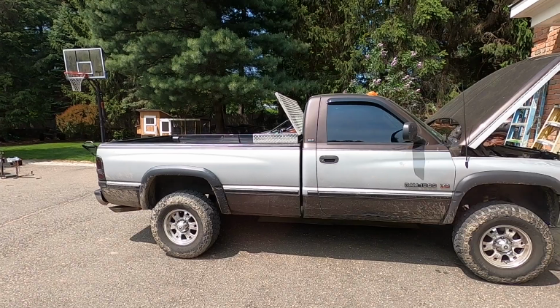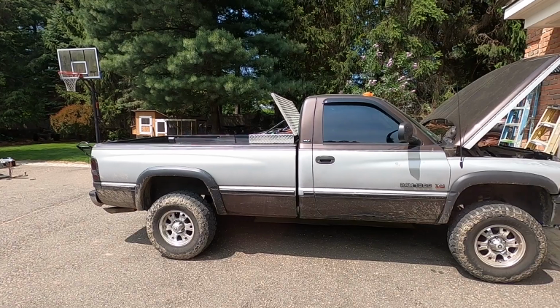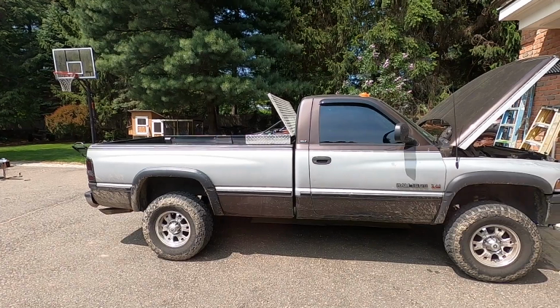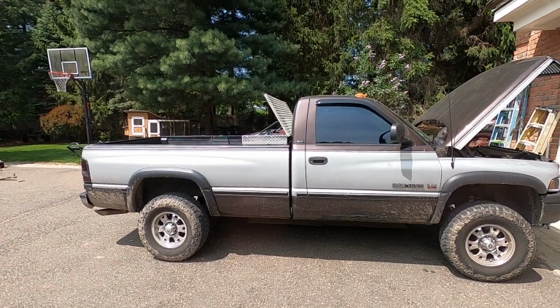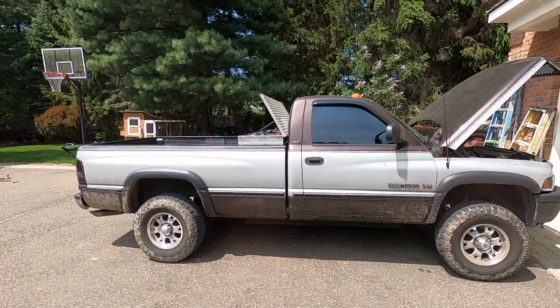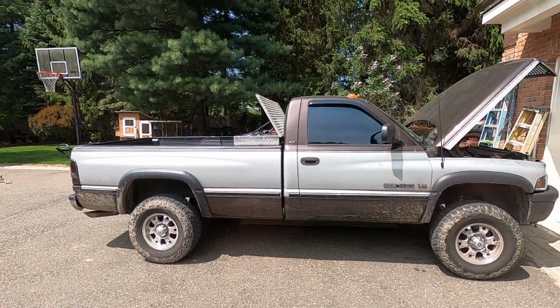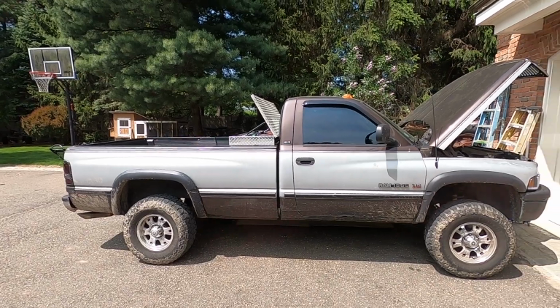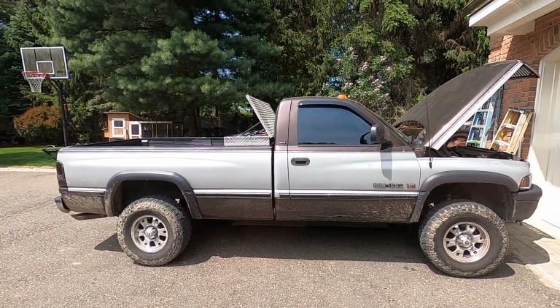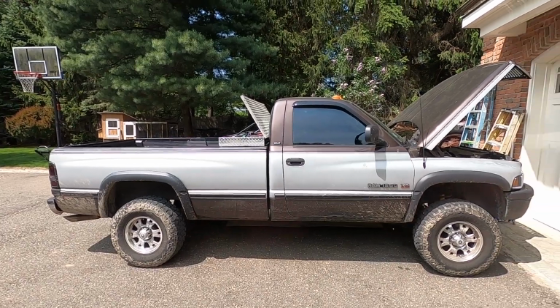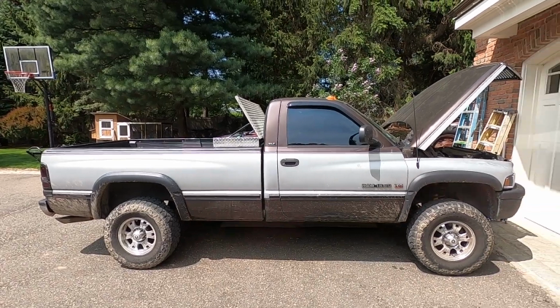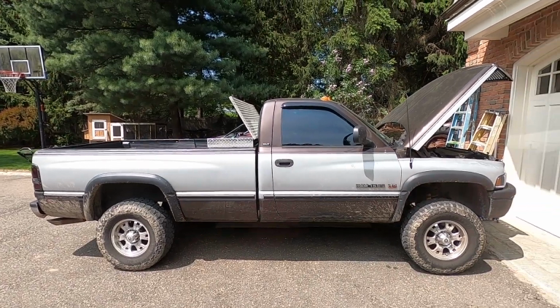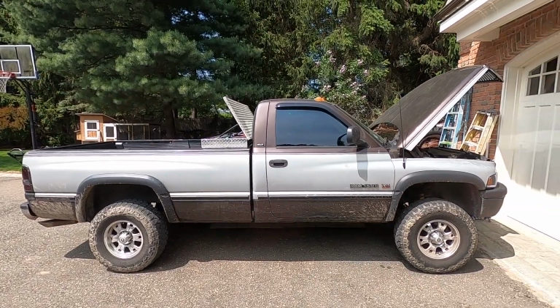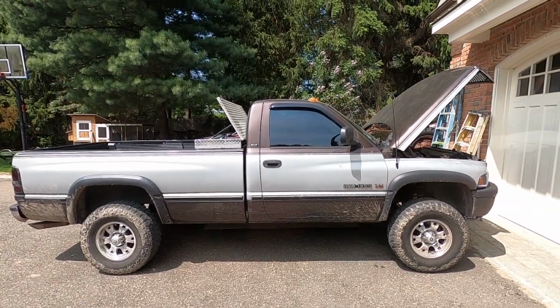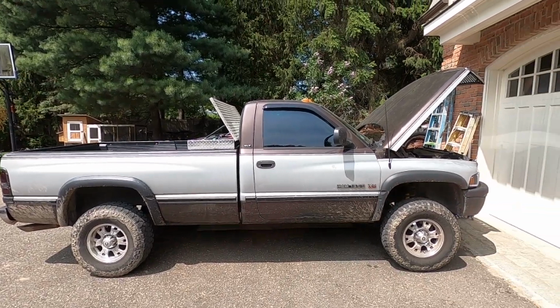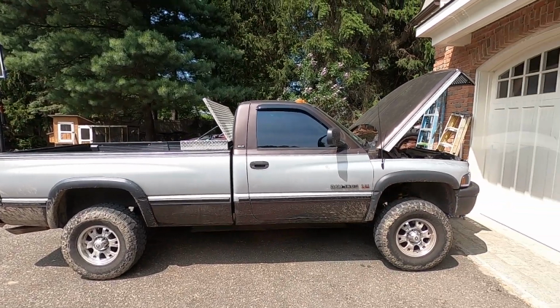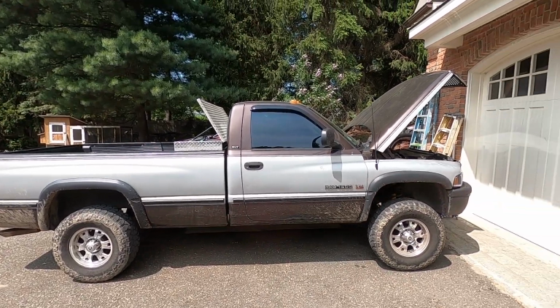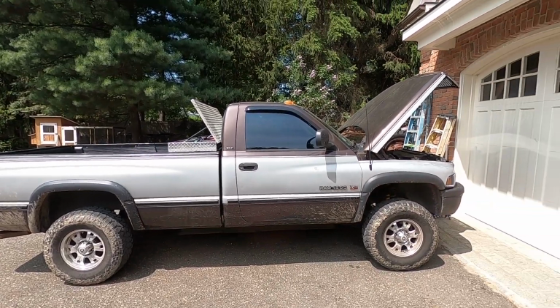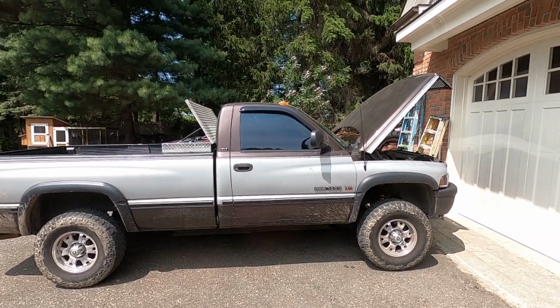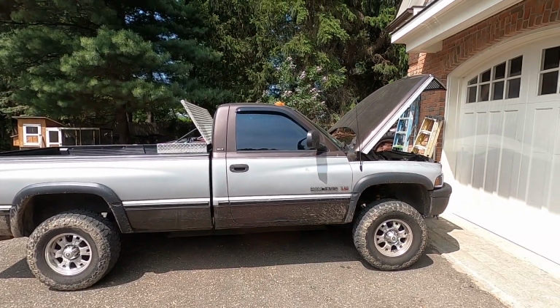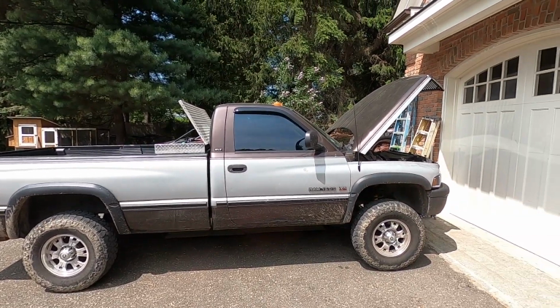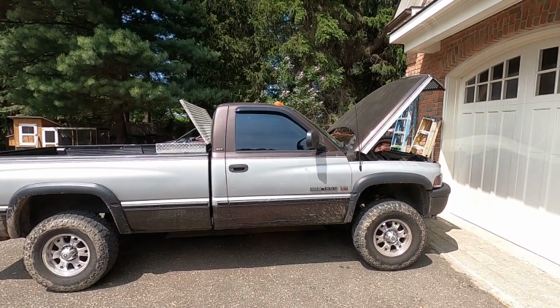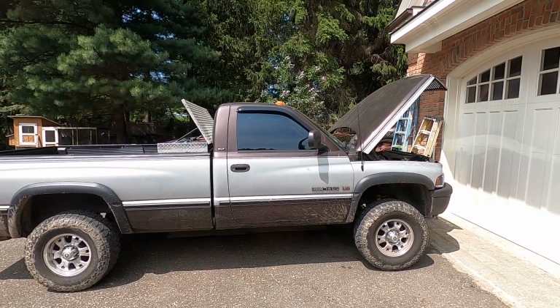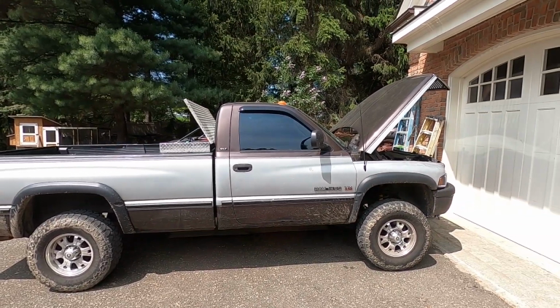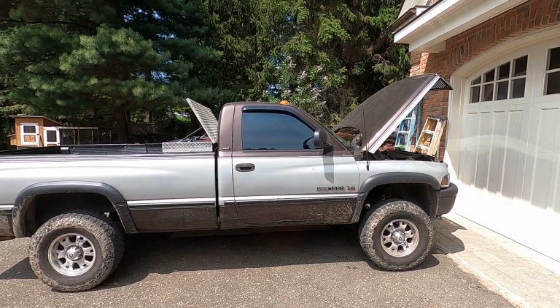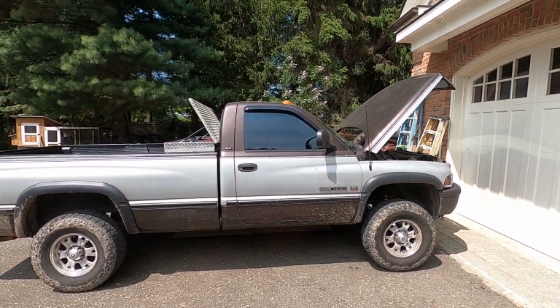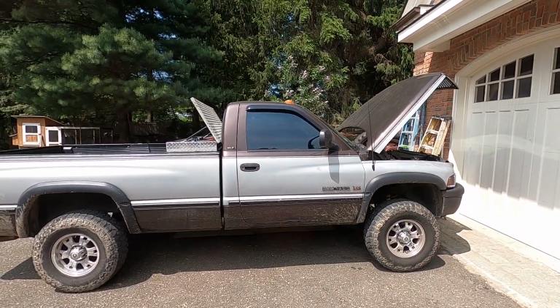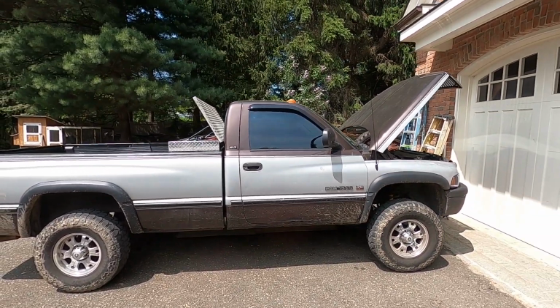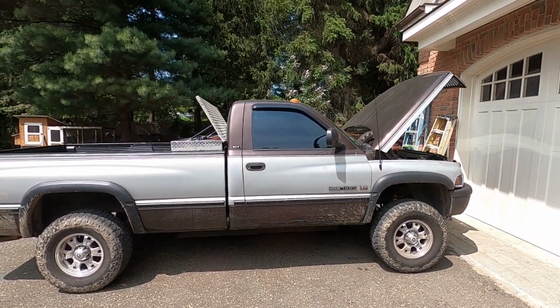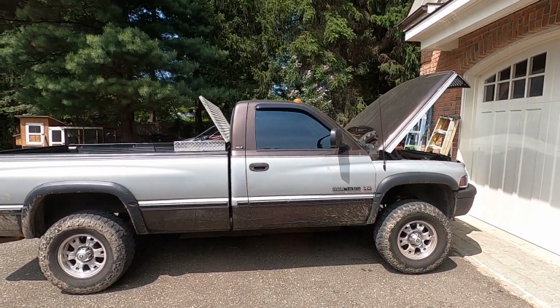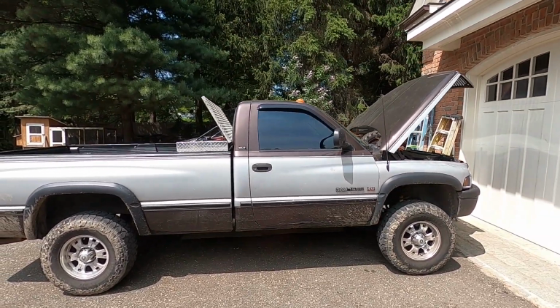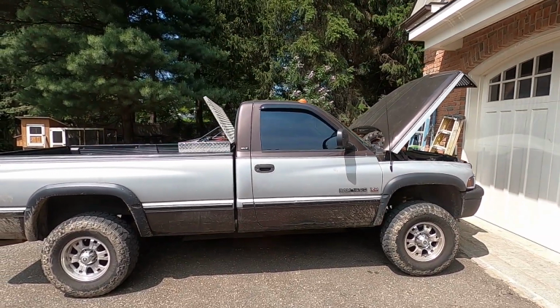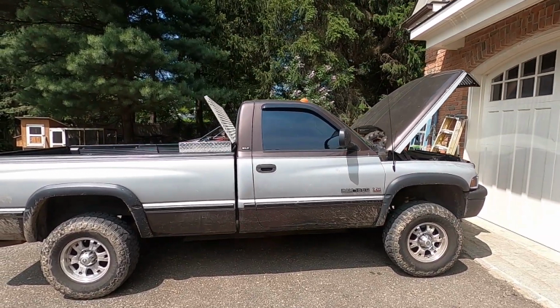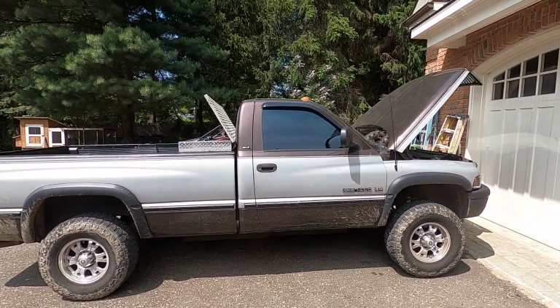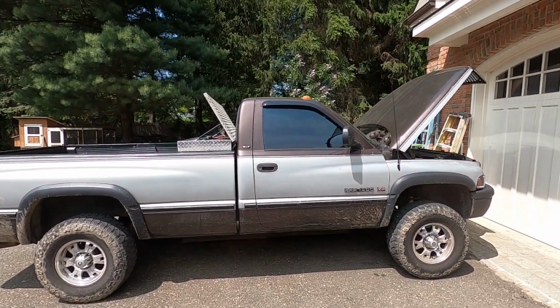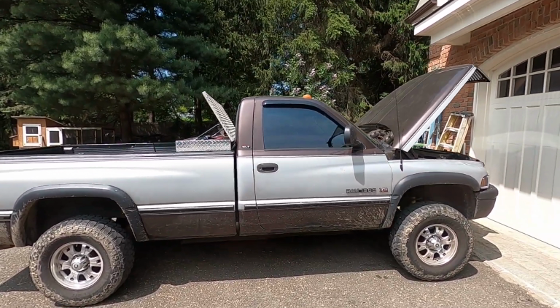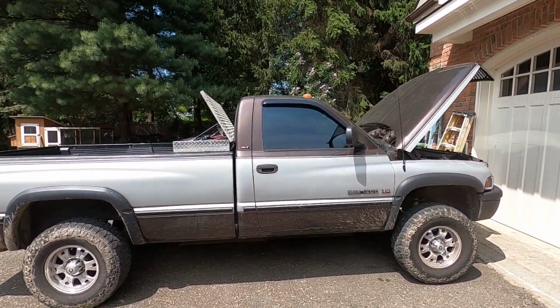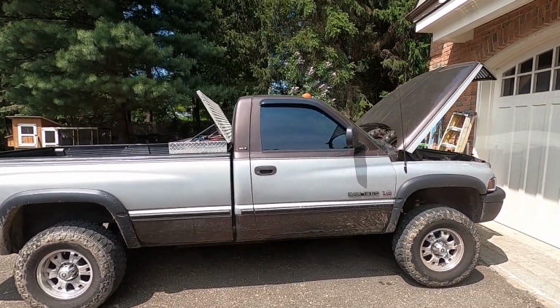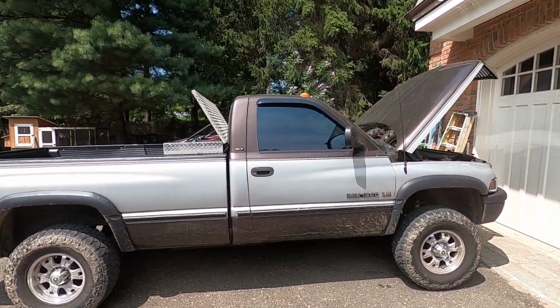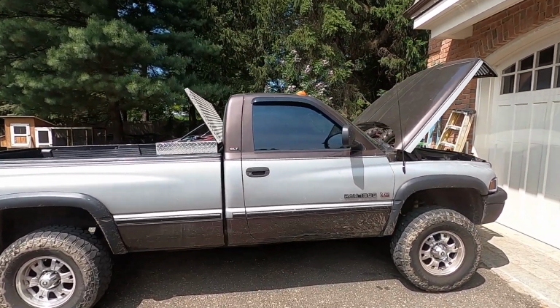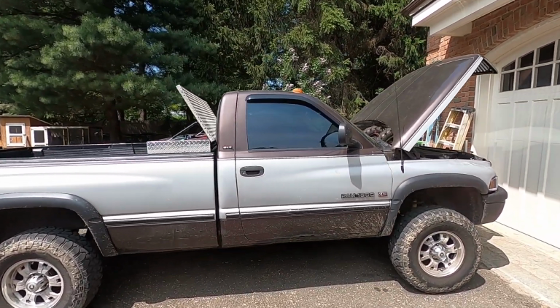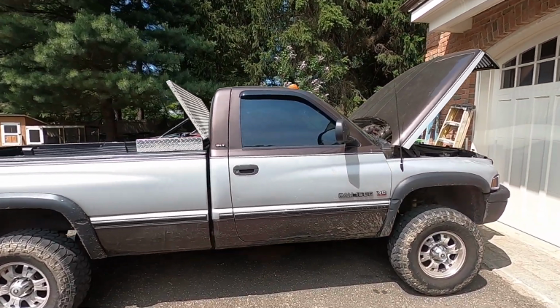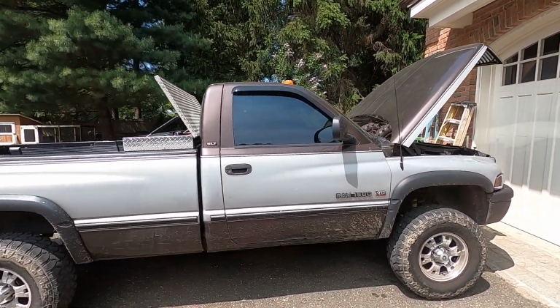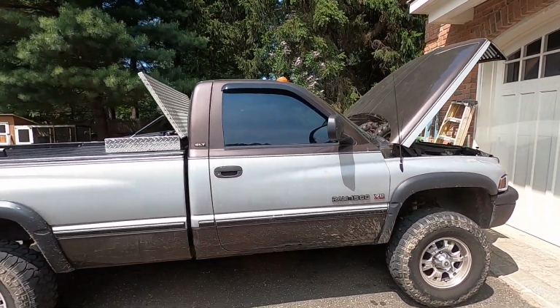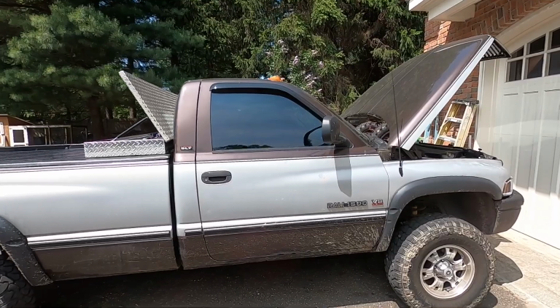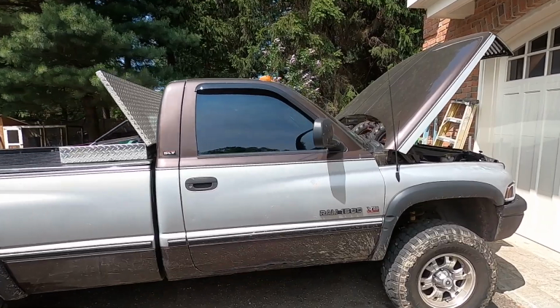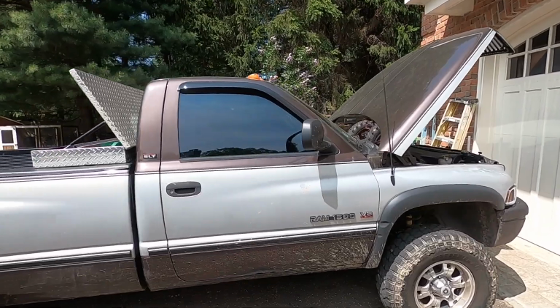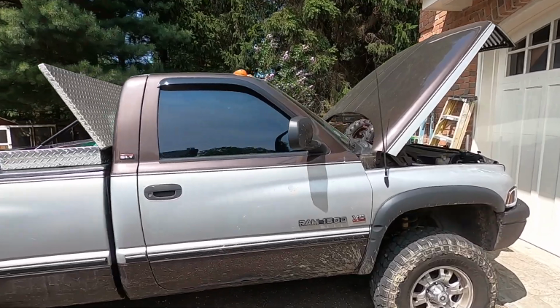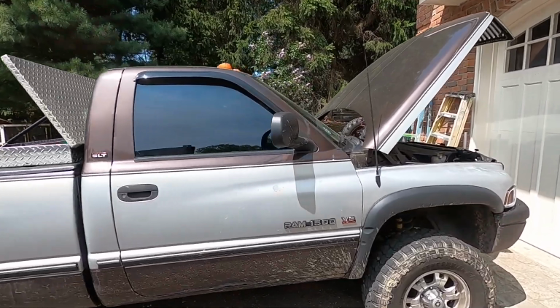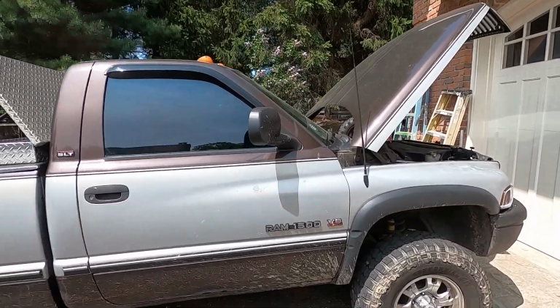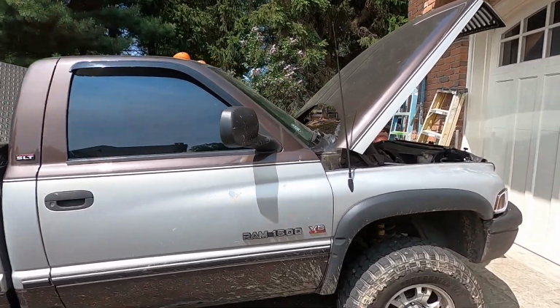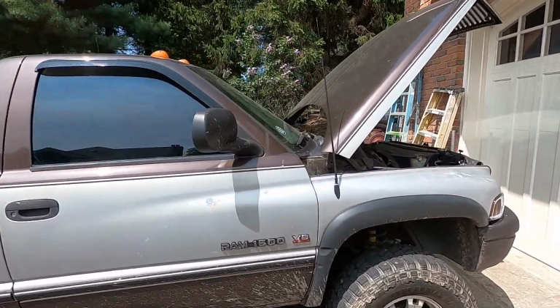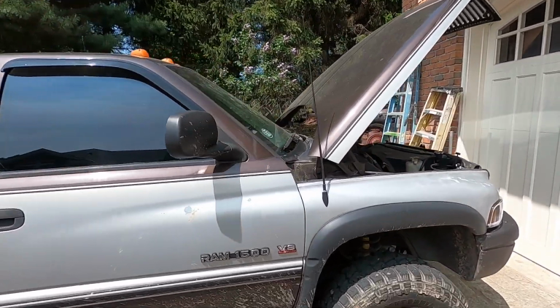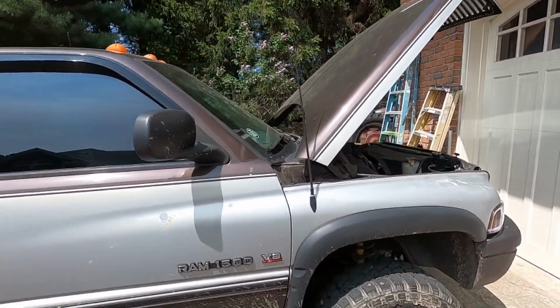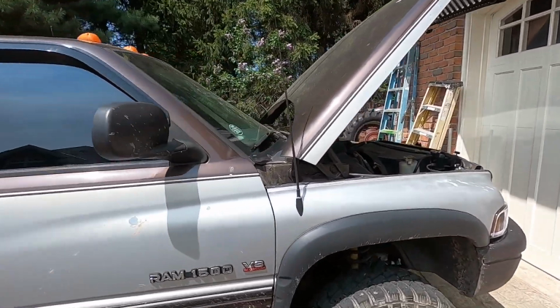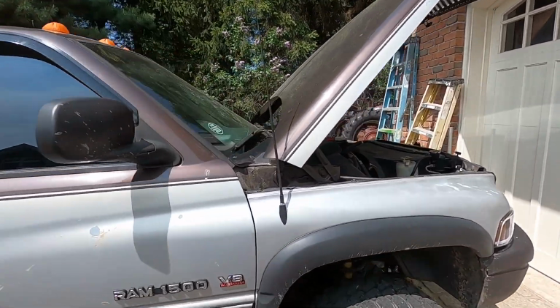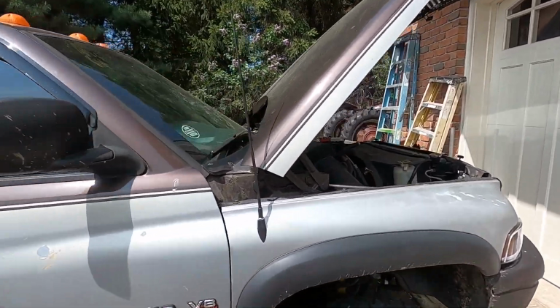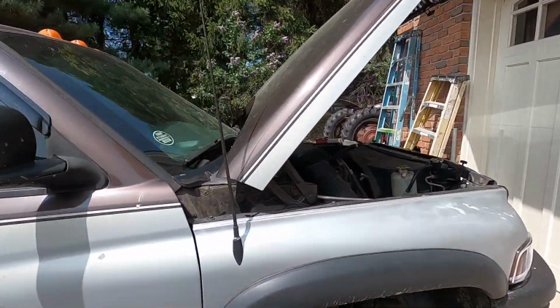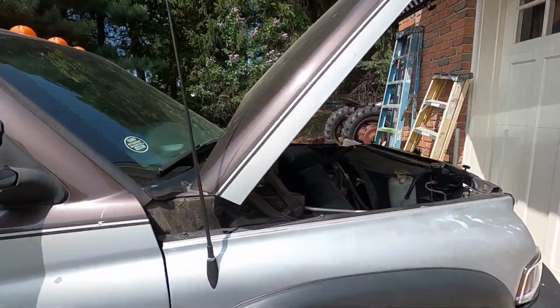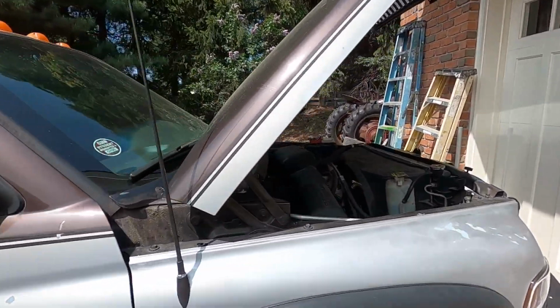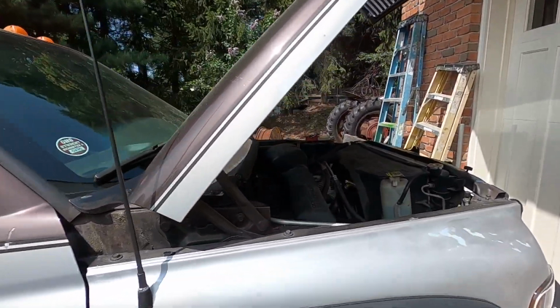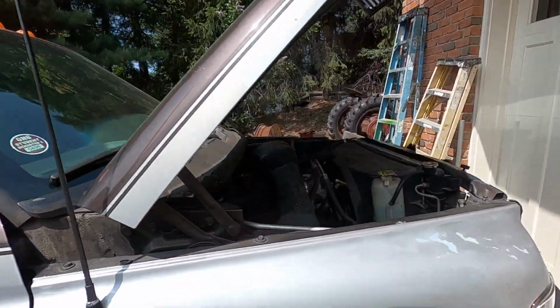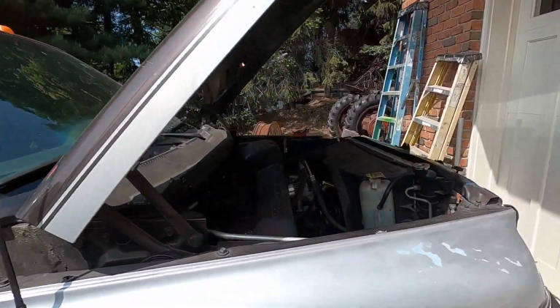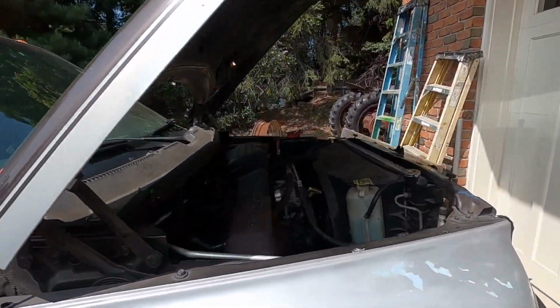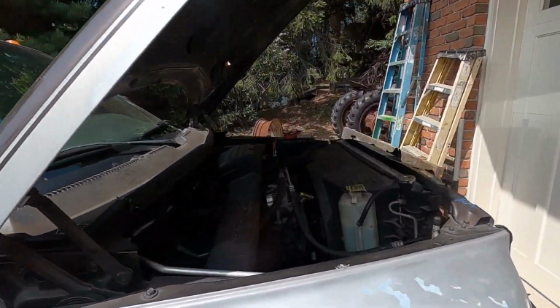This is my 1997 Dodge Ram 1500. It's got the 5.2 V8.